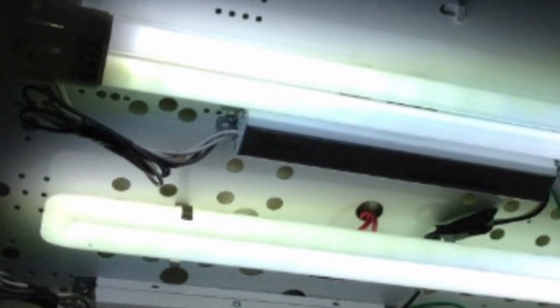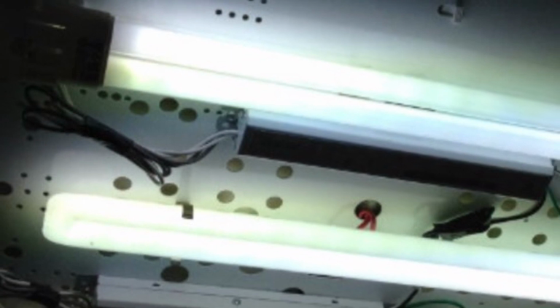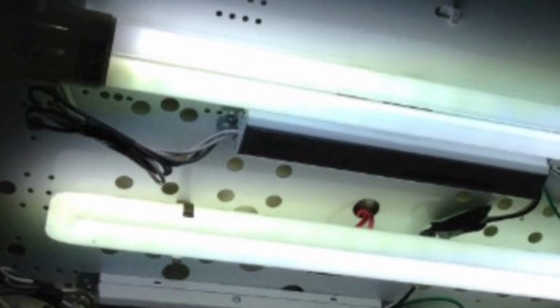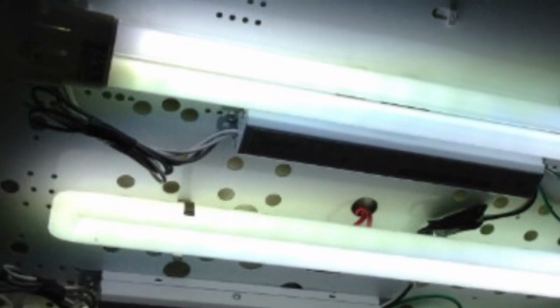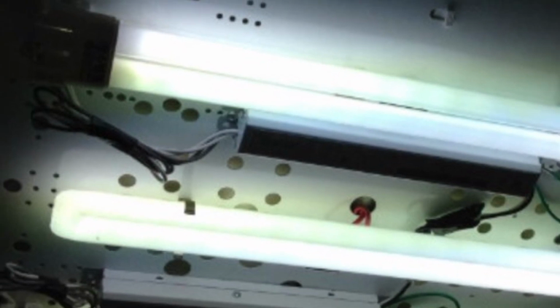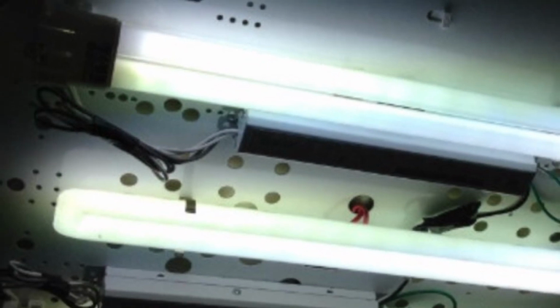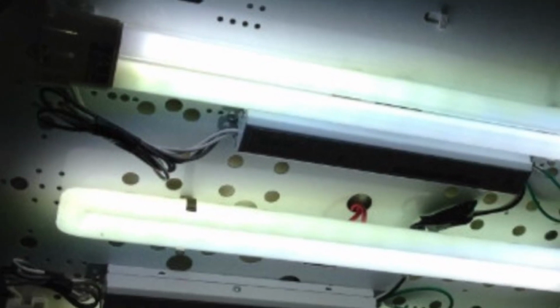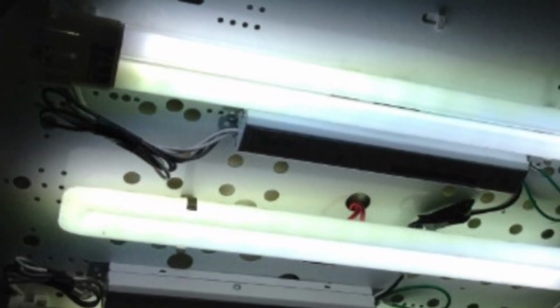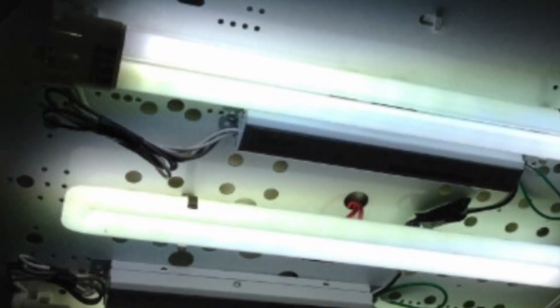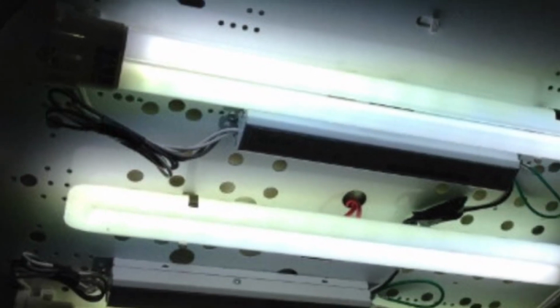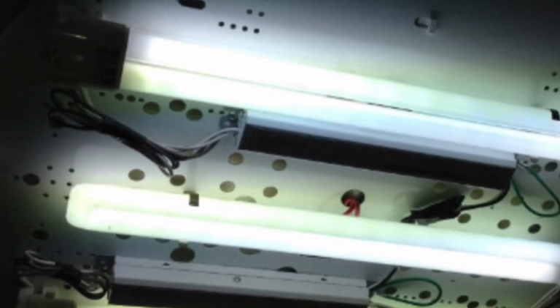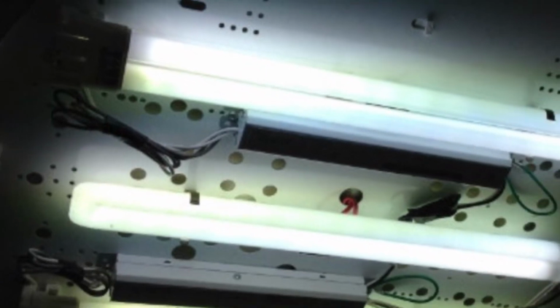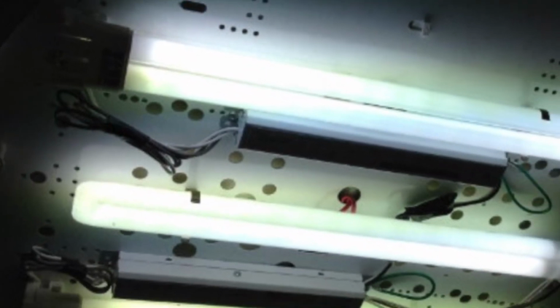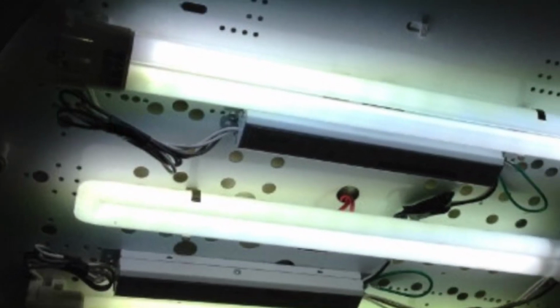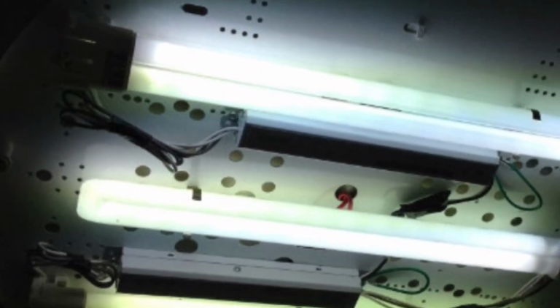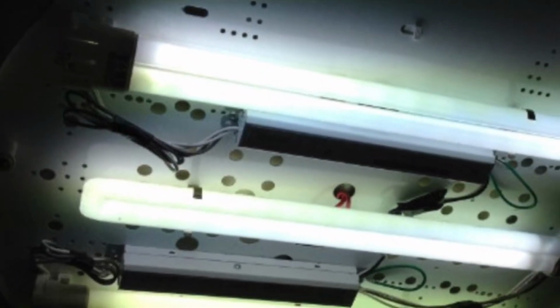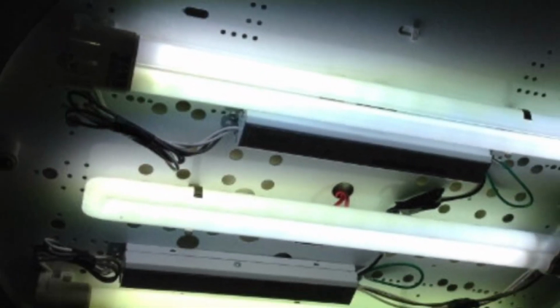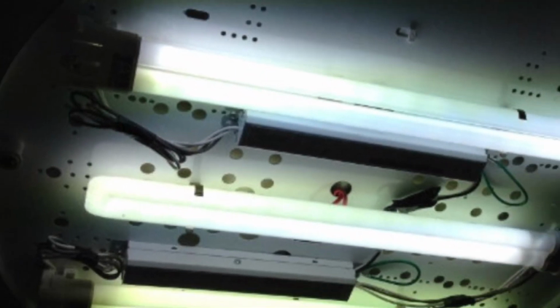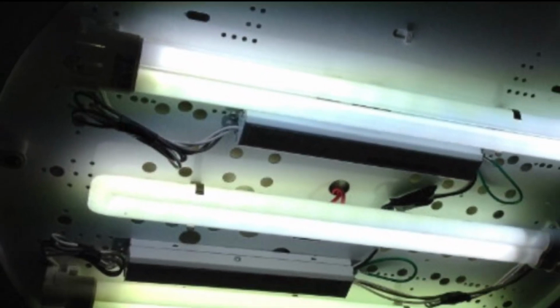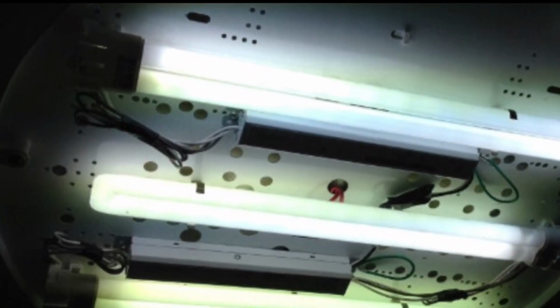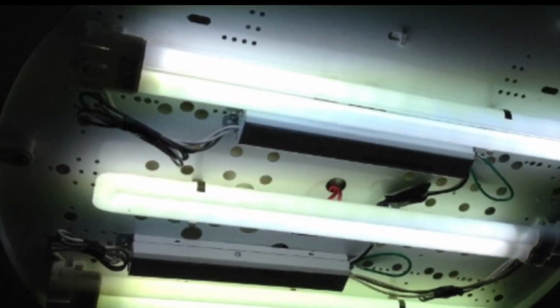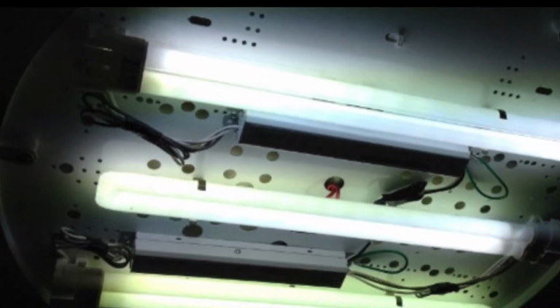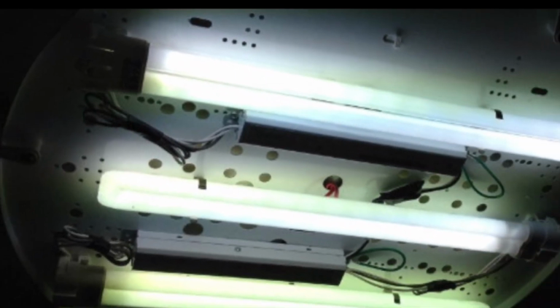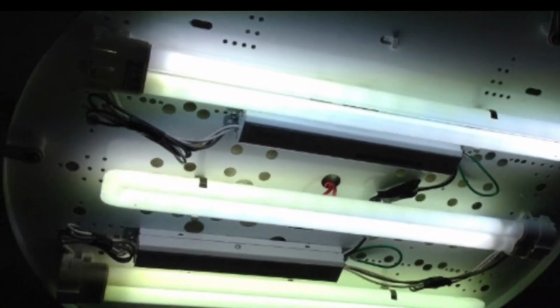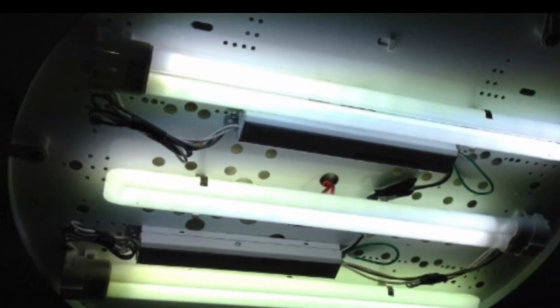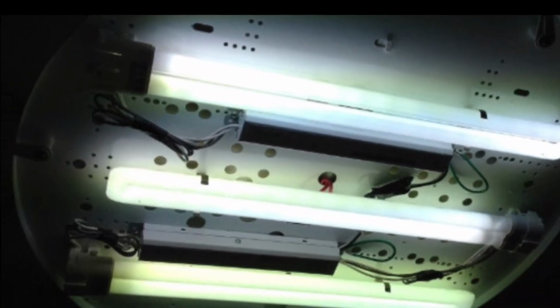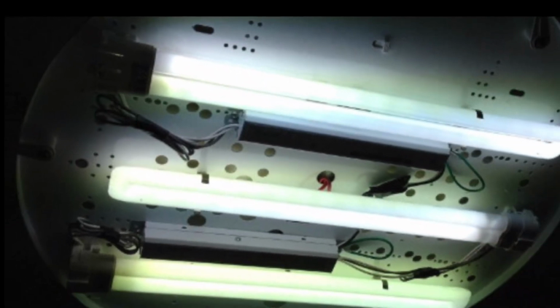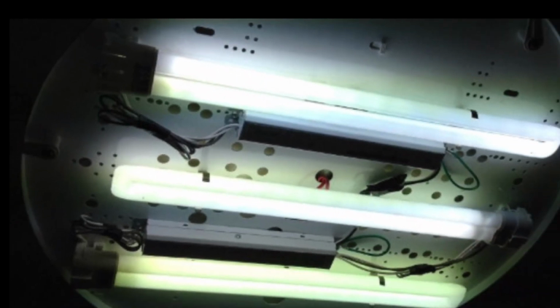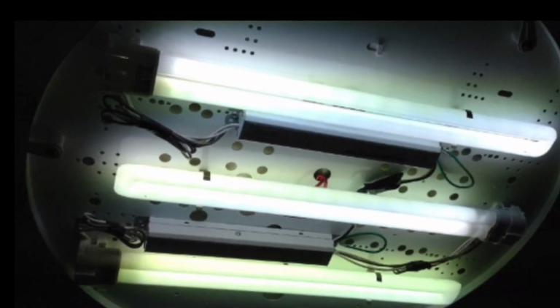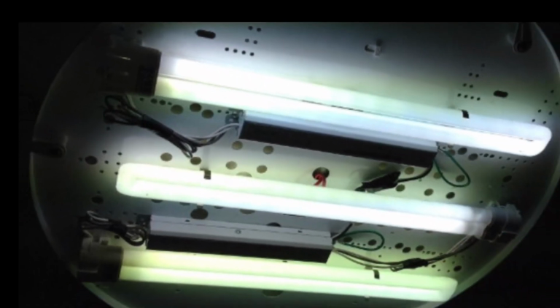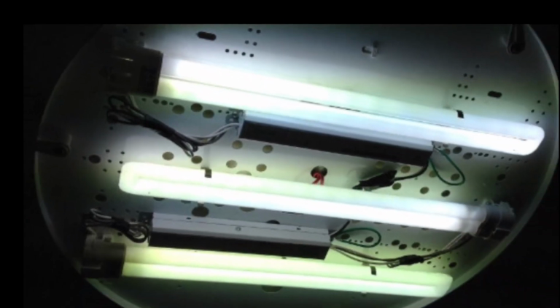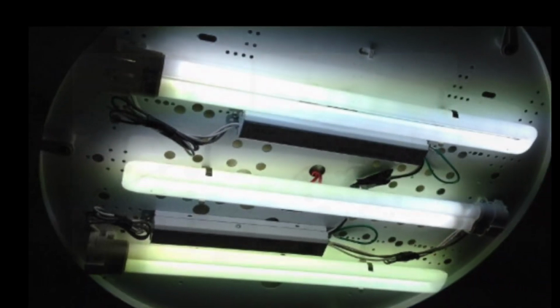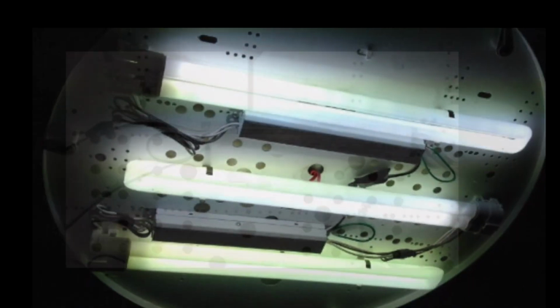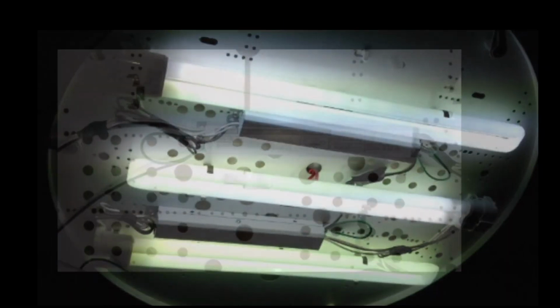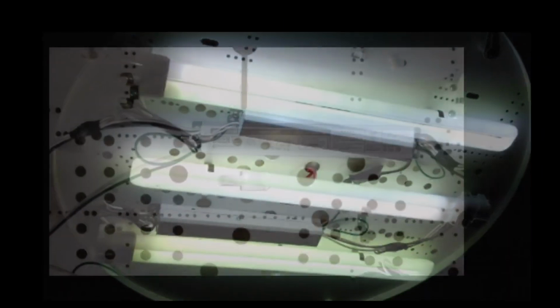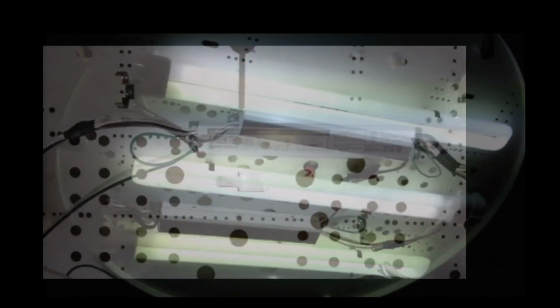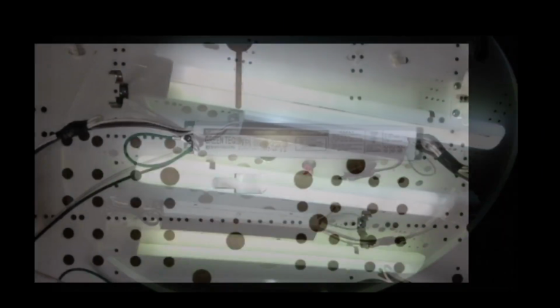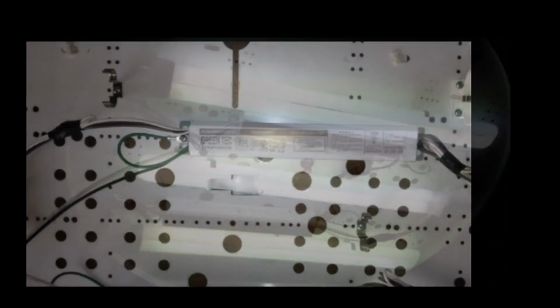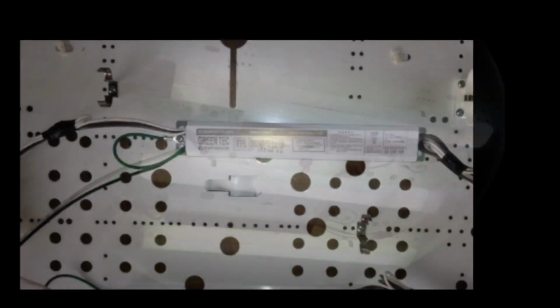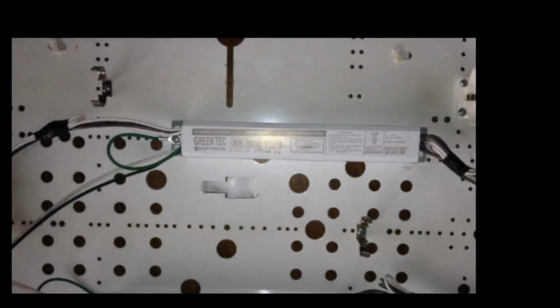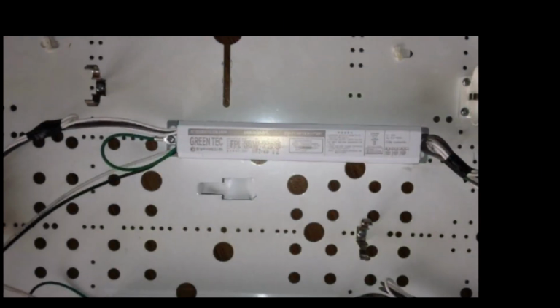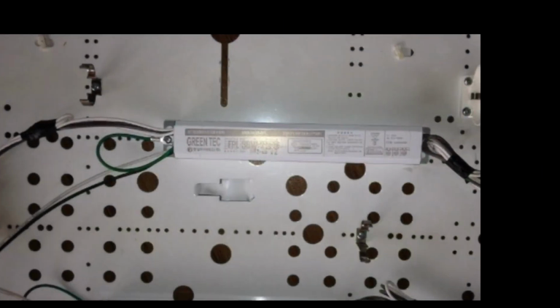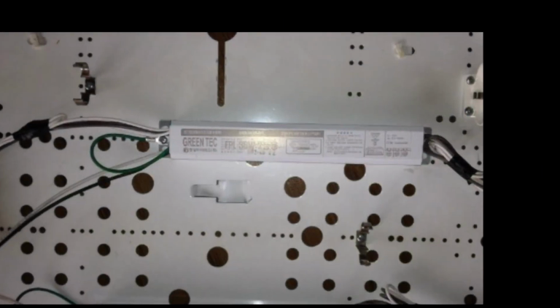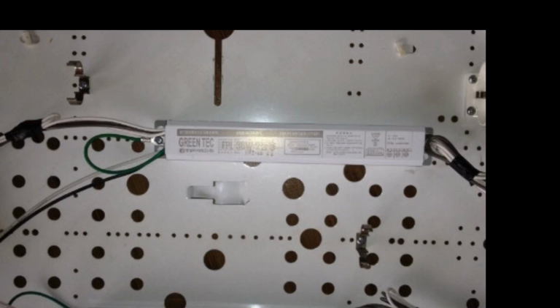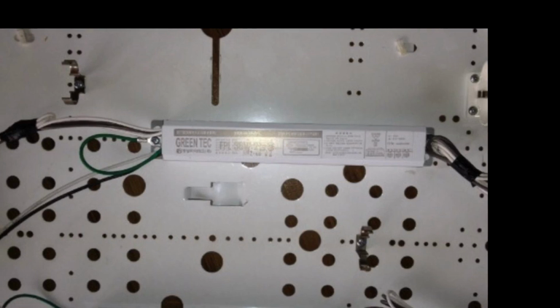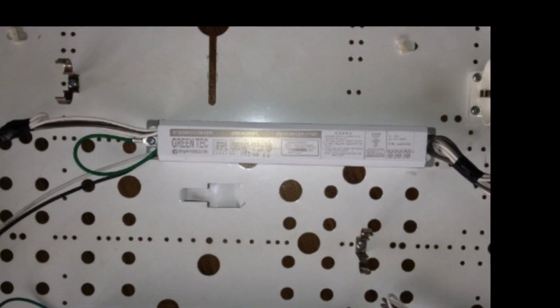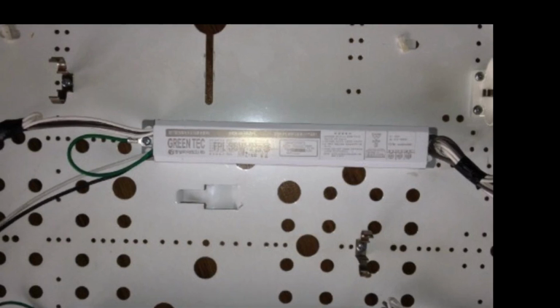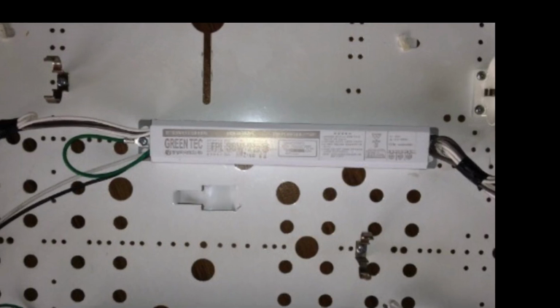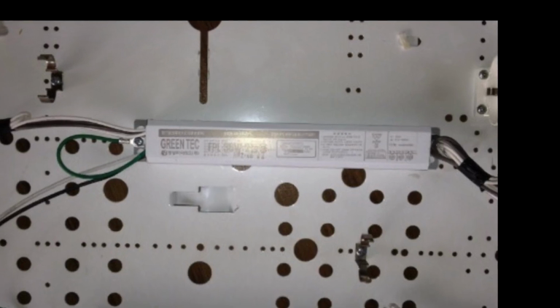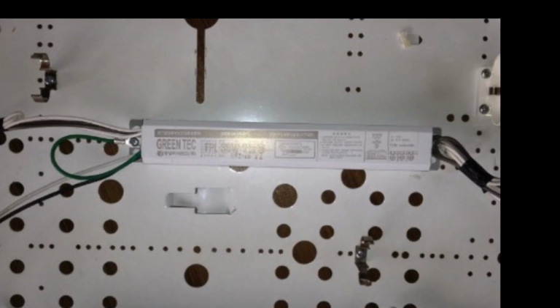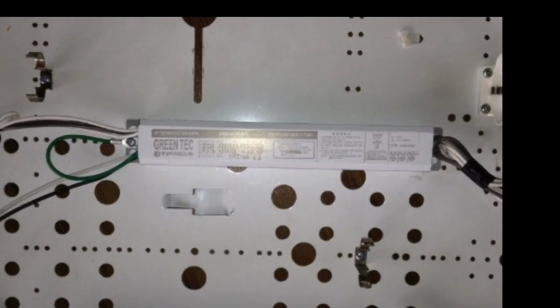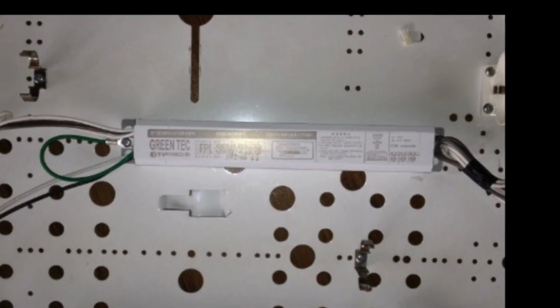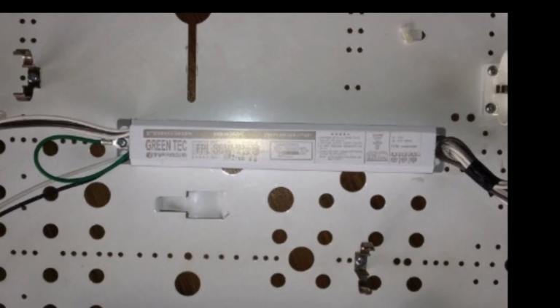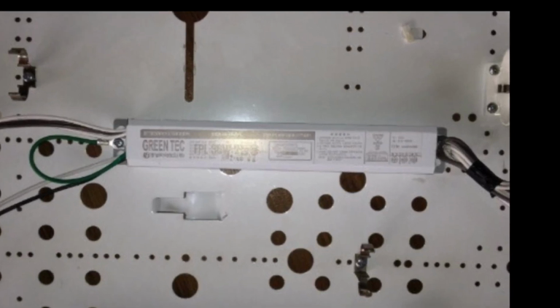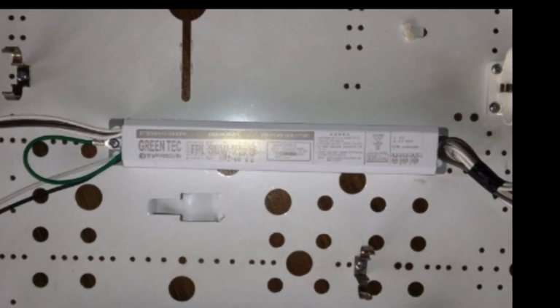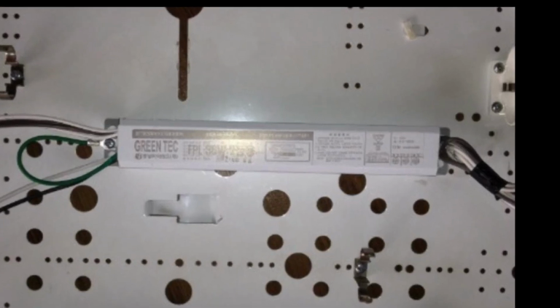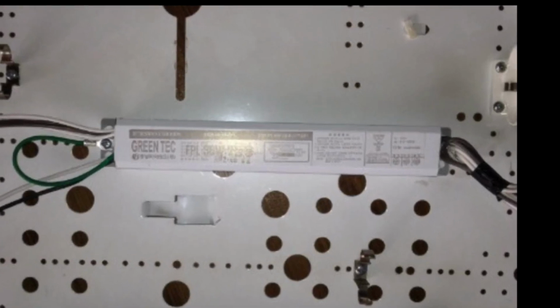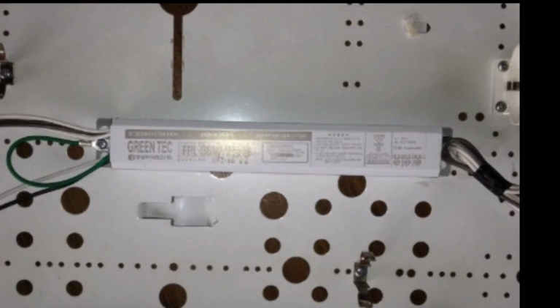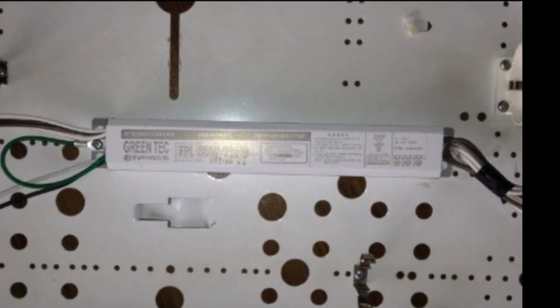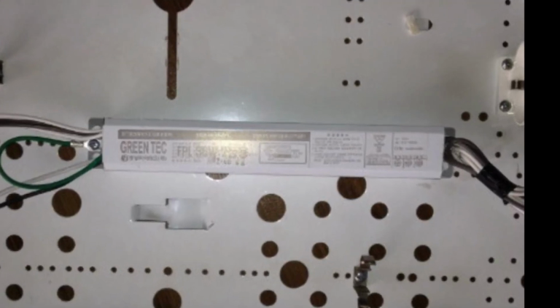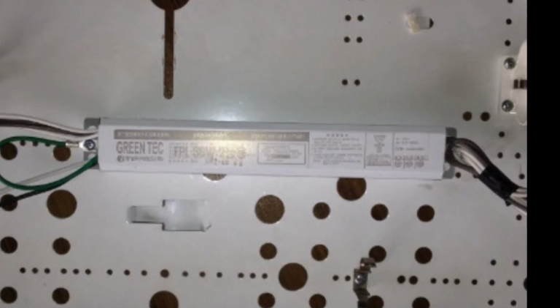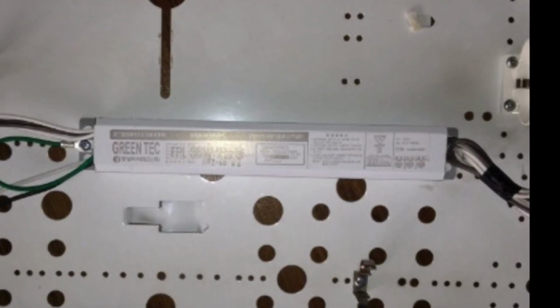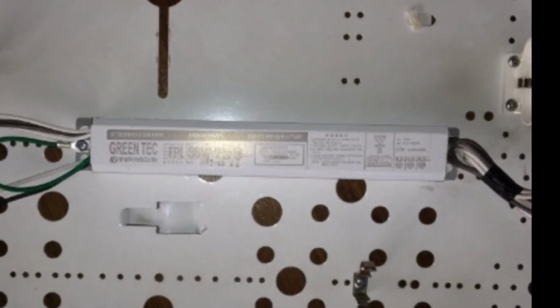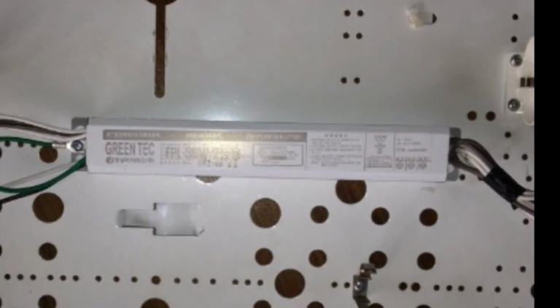If you see this video or article and know this tip in advance, you will not have to use hard effort to pull out the wire.